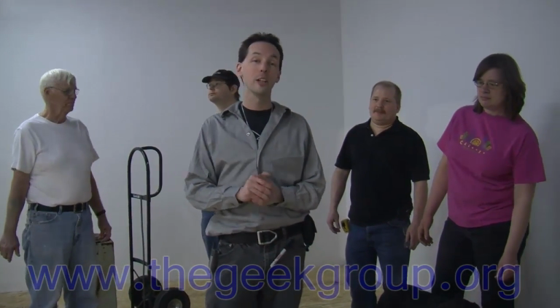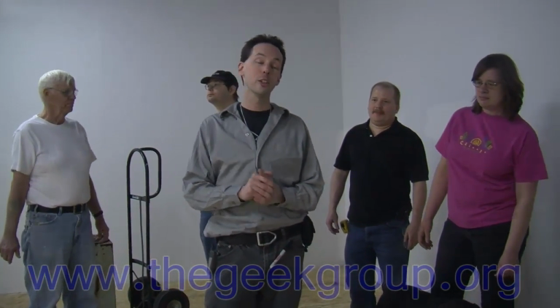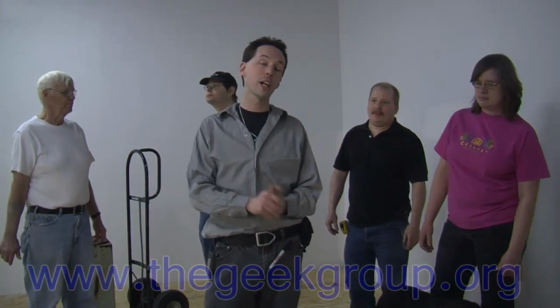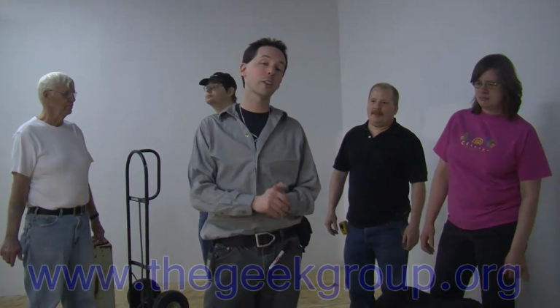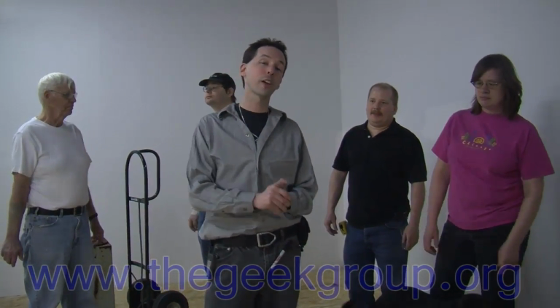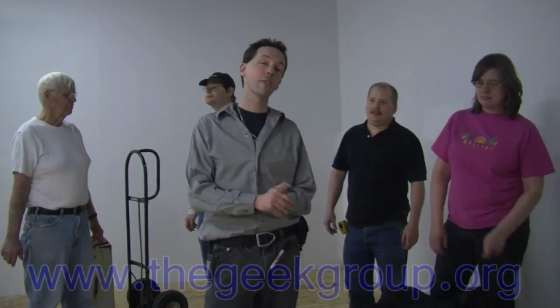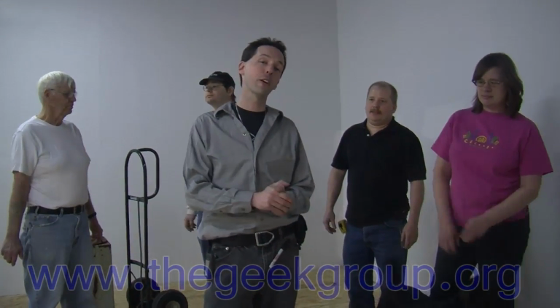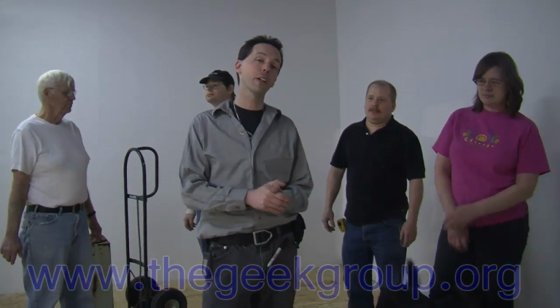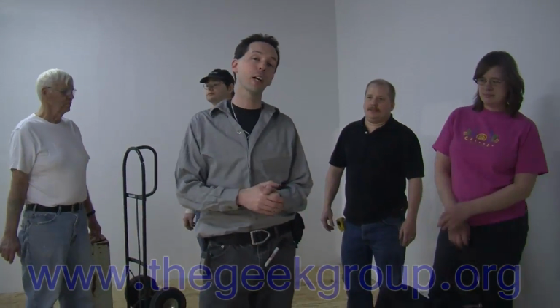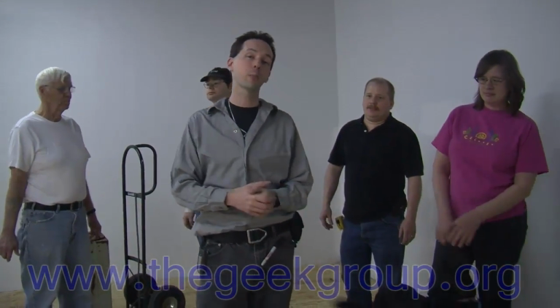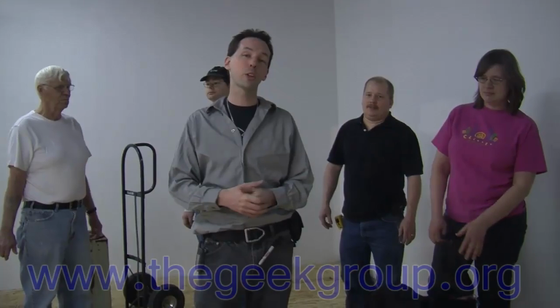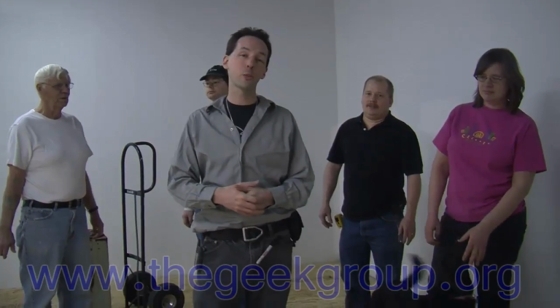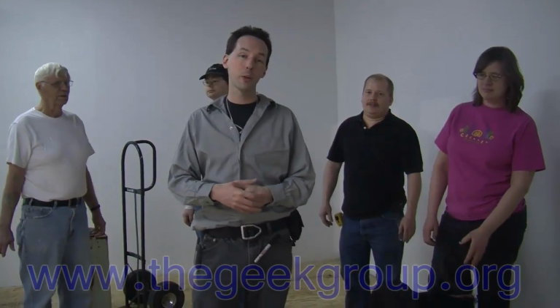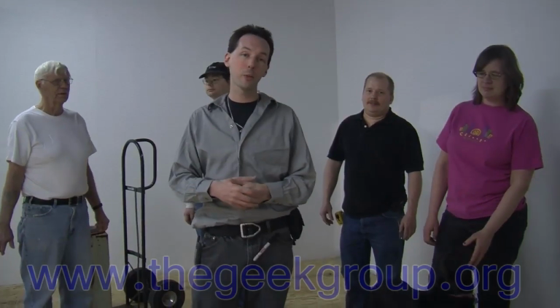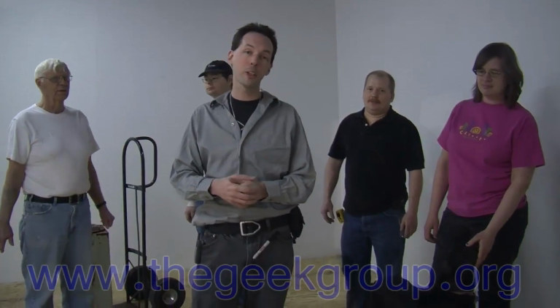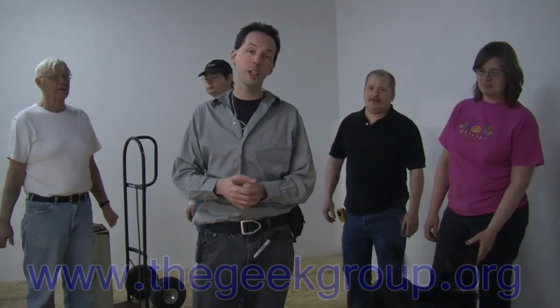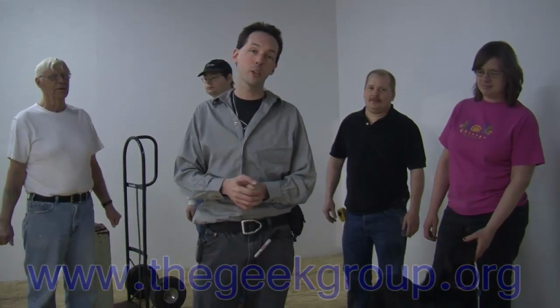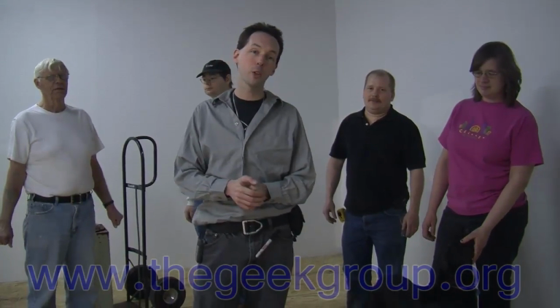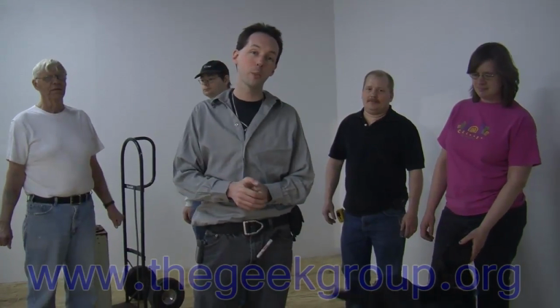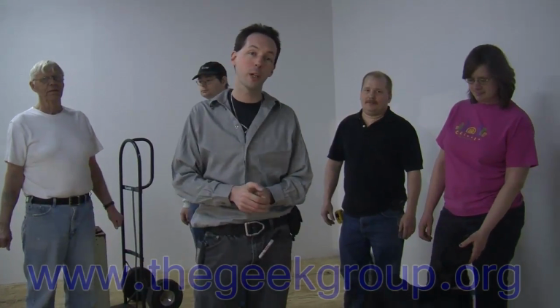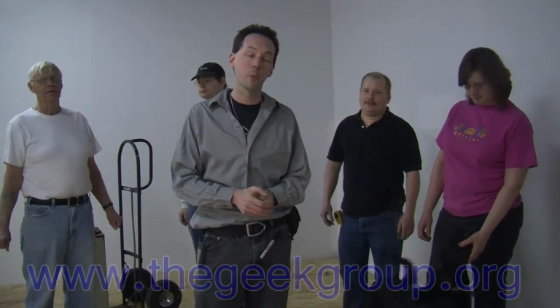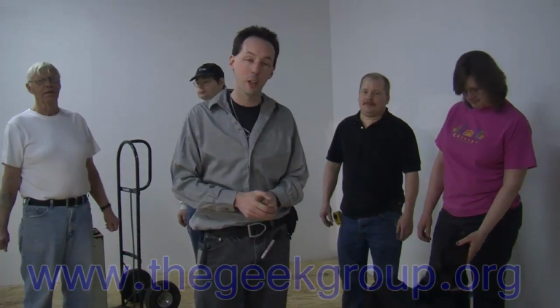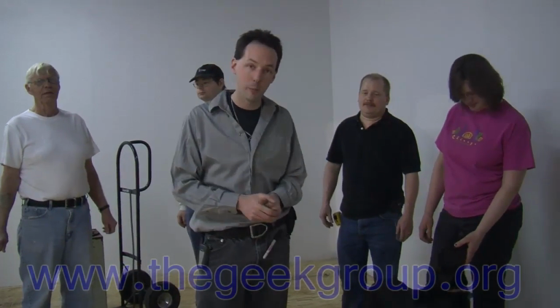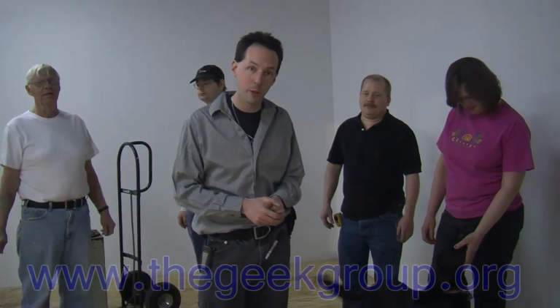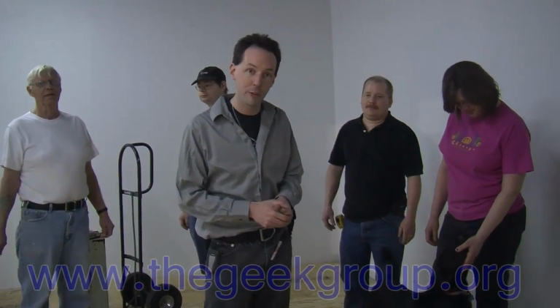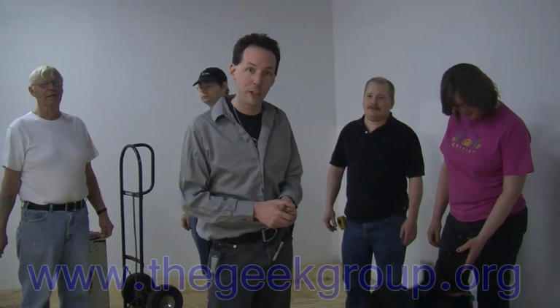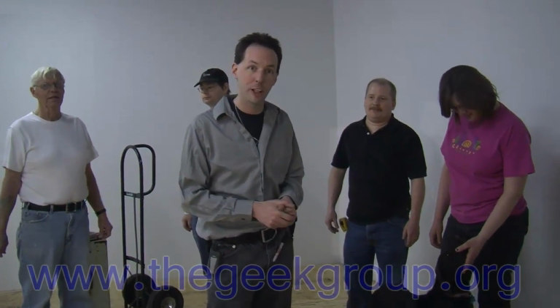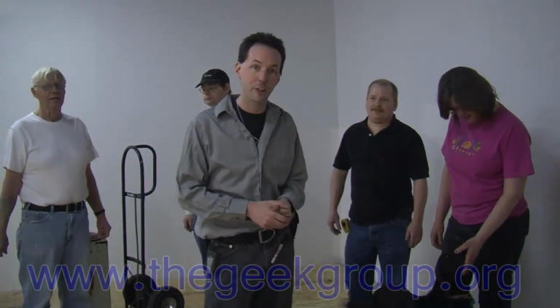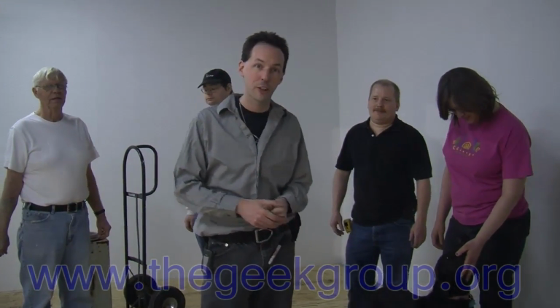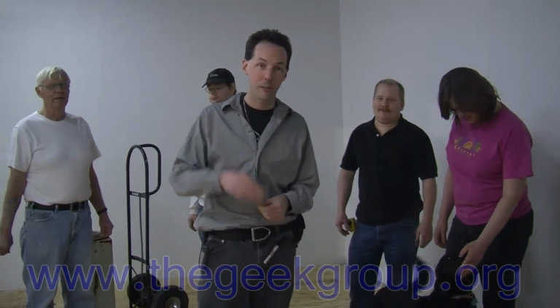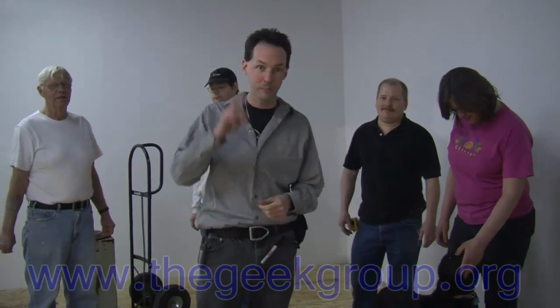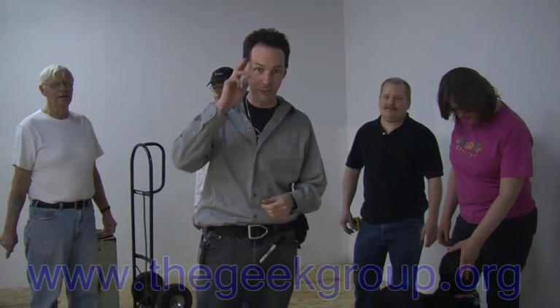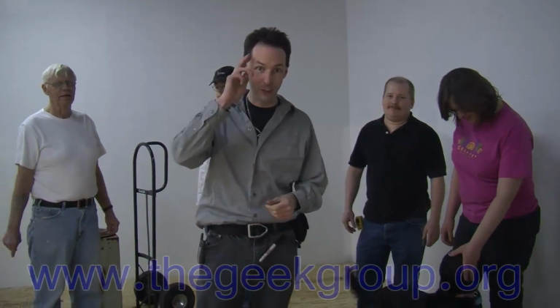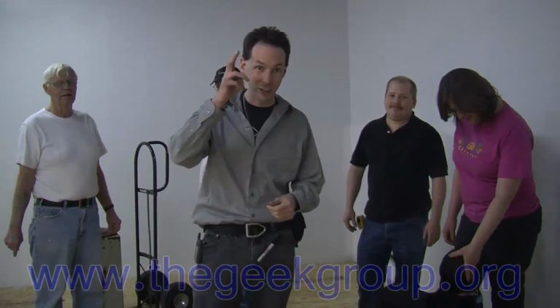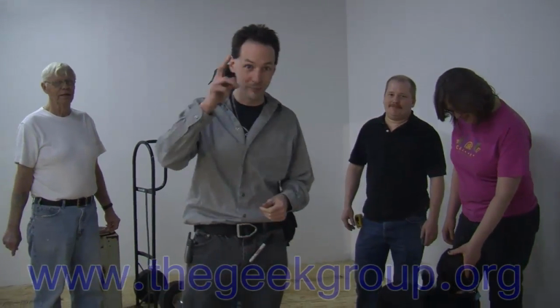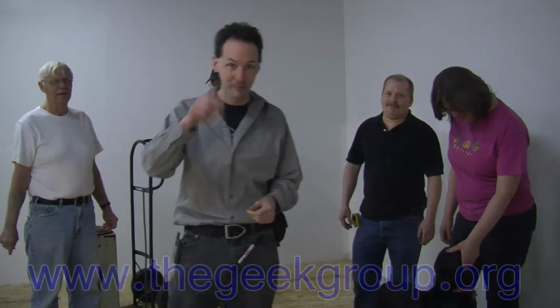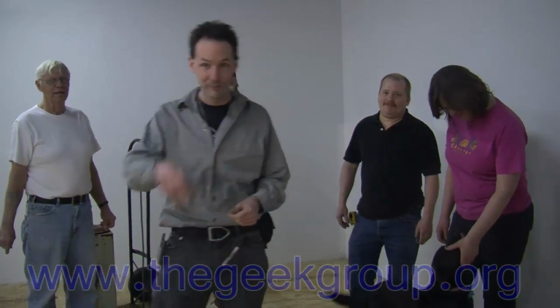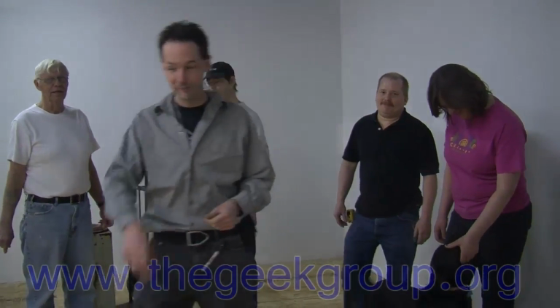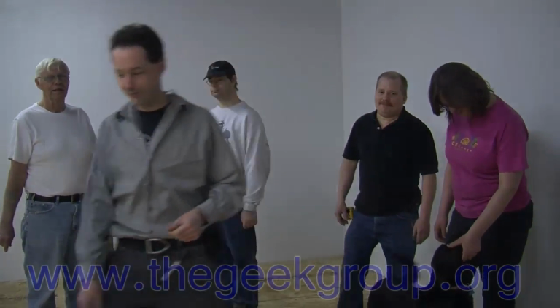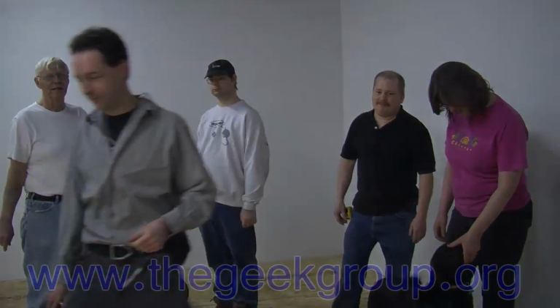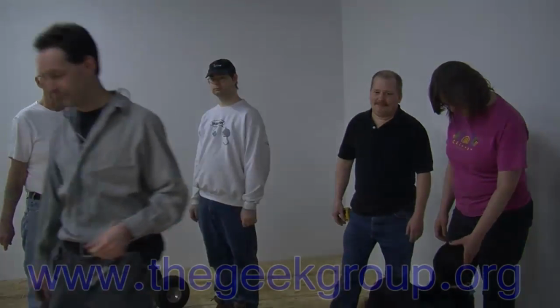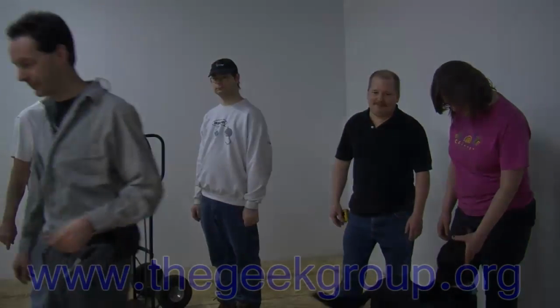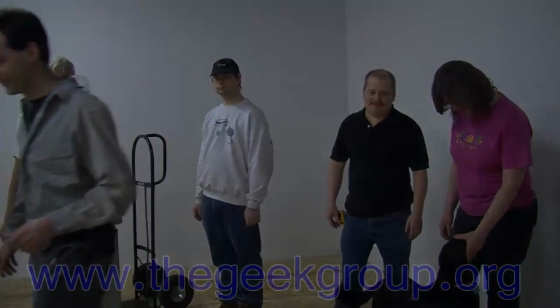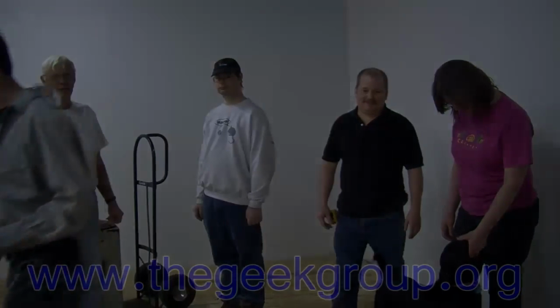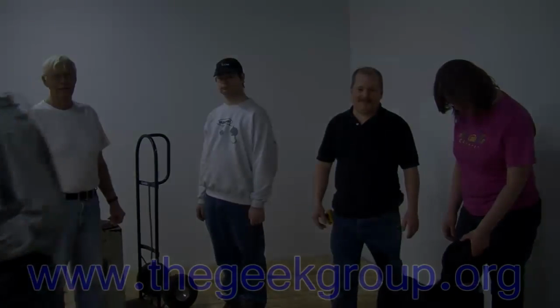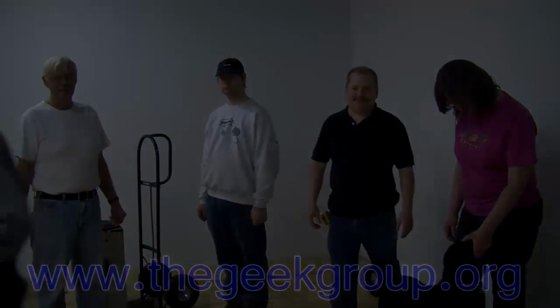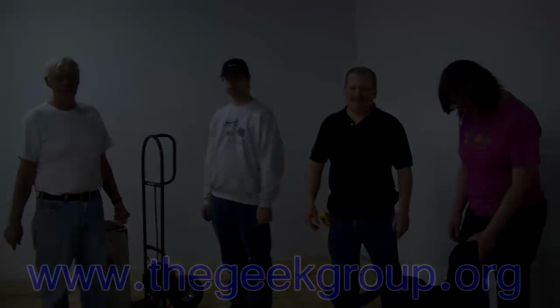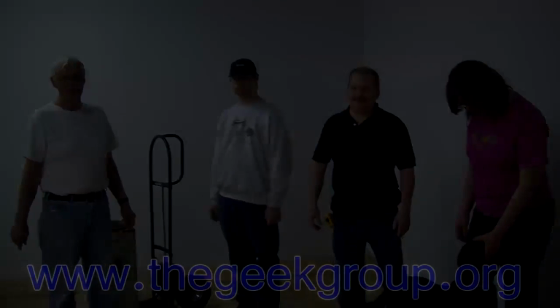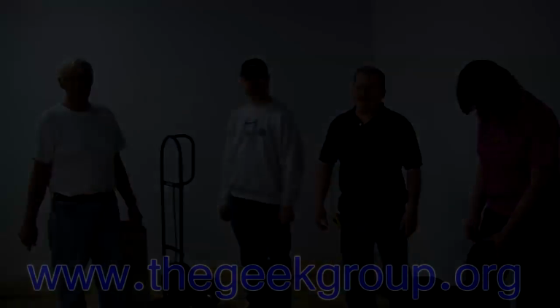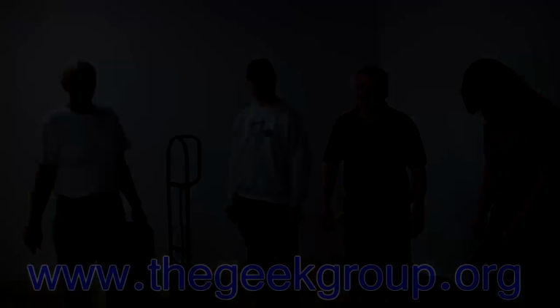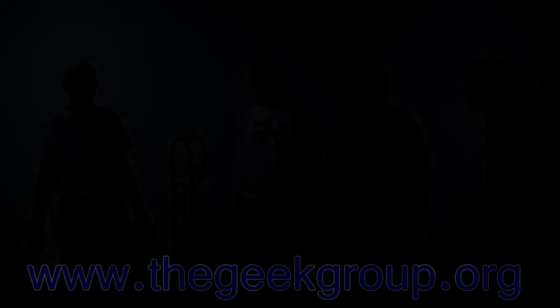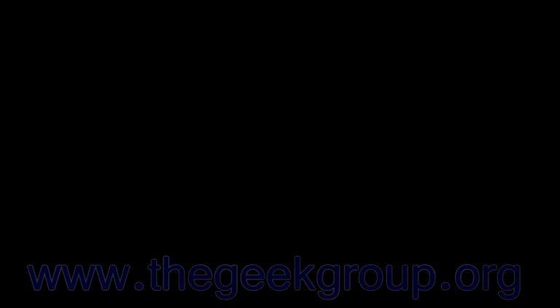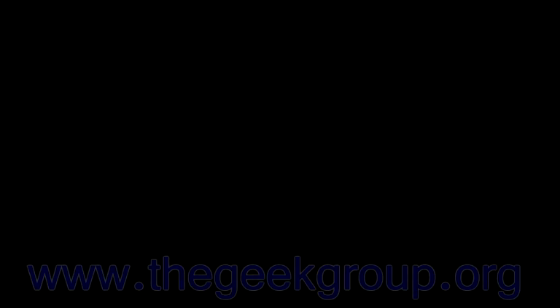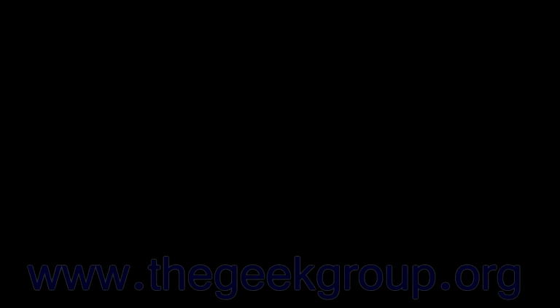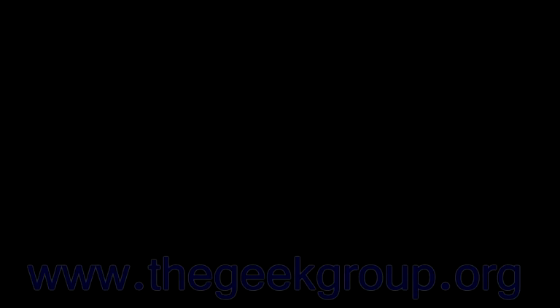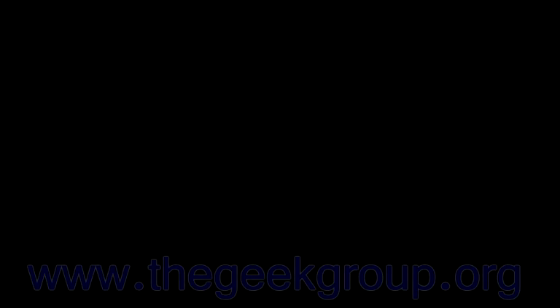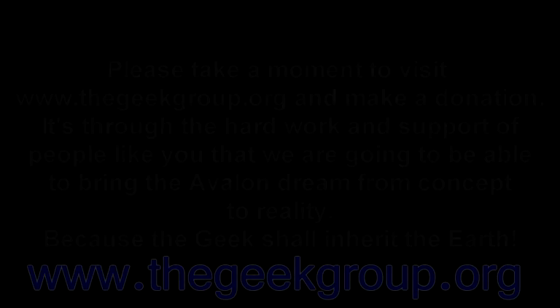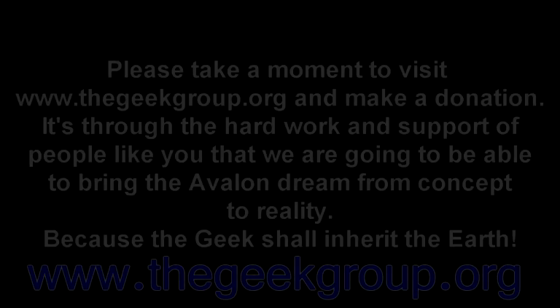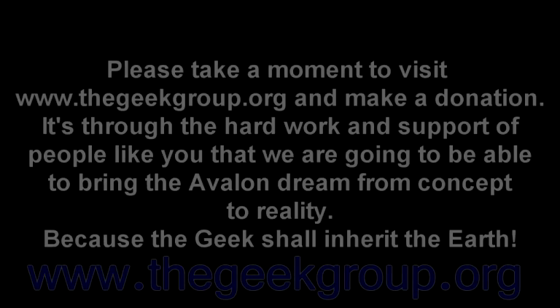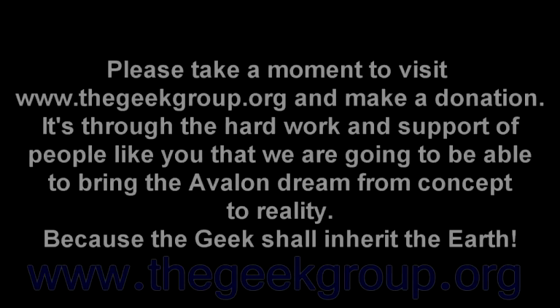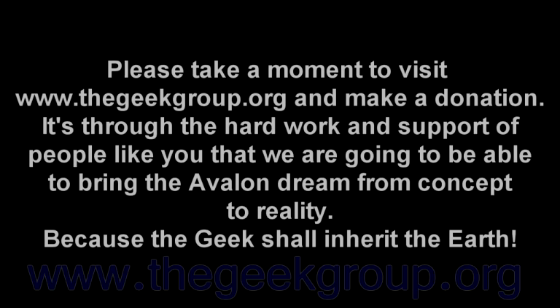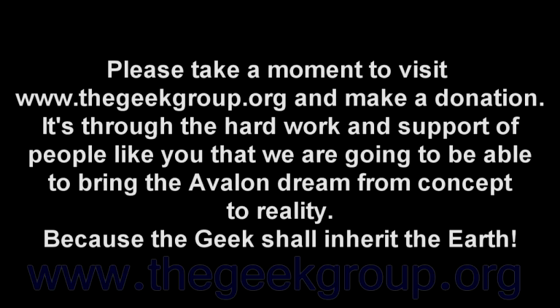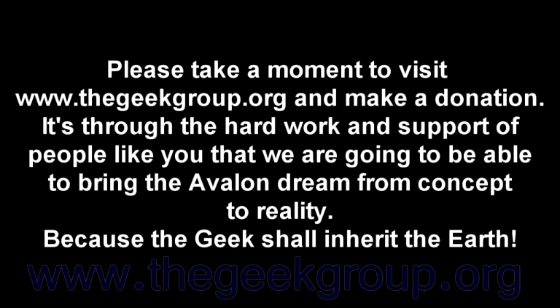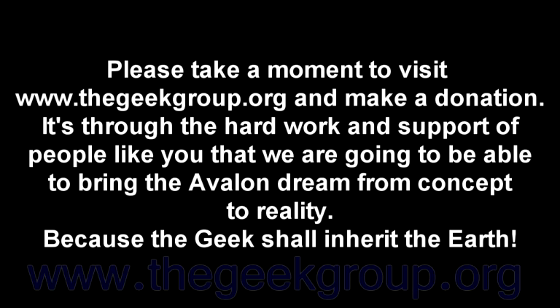You guys have fun. I'm Chris Bowden with the Geek Group, and we'll have more for you next time. See ya!